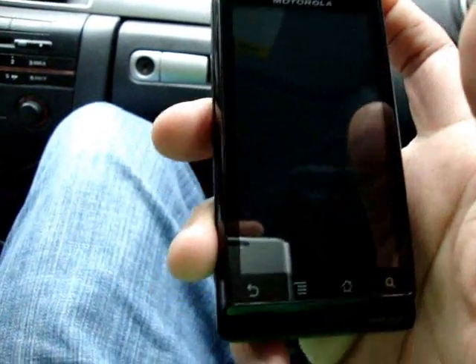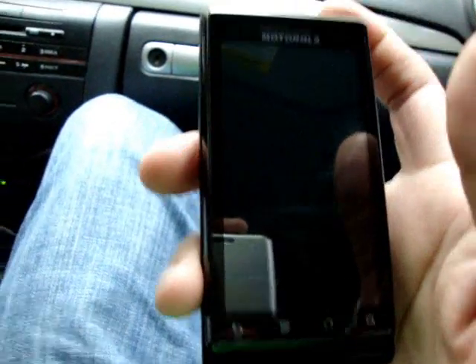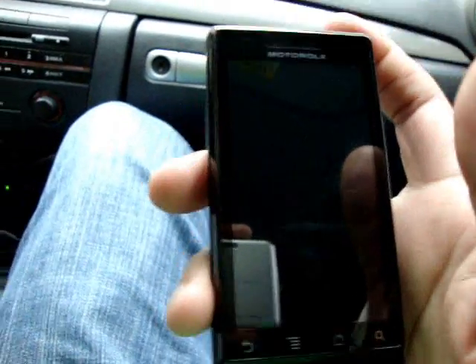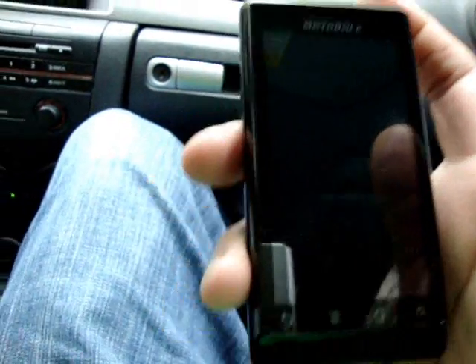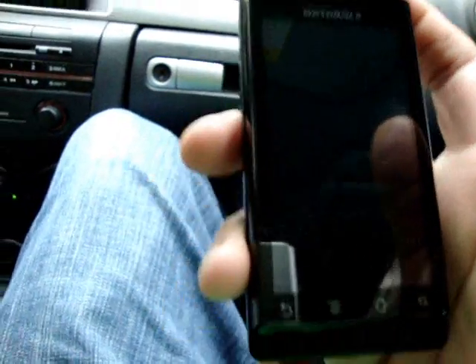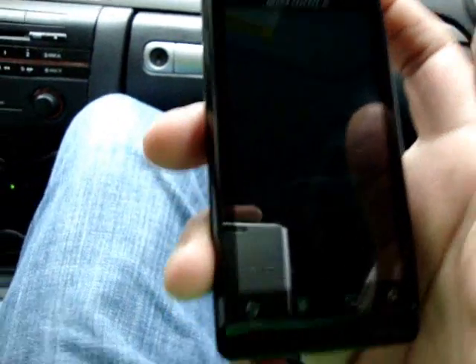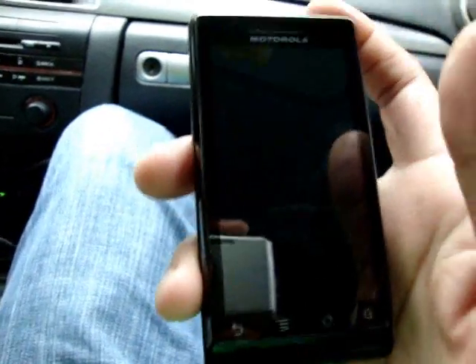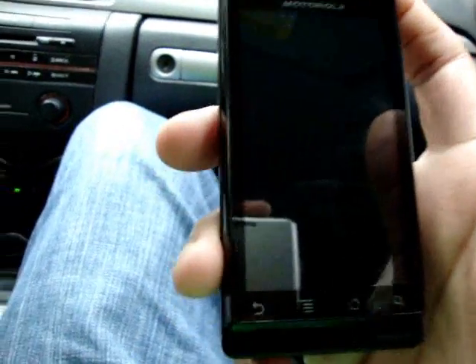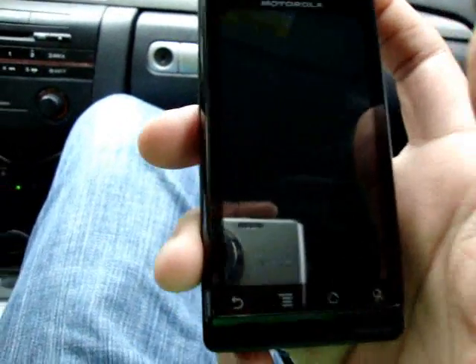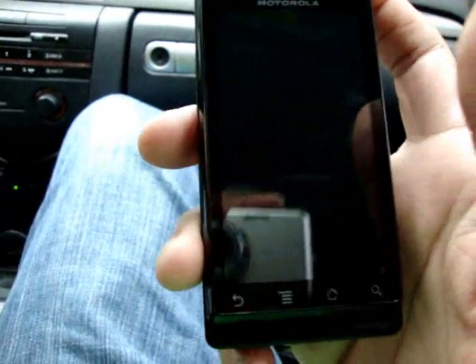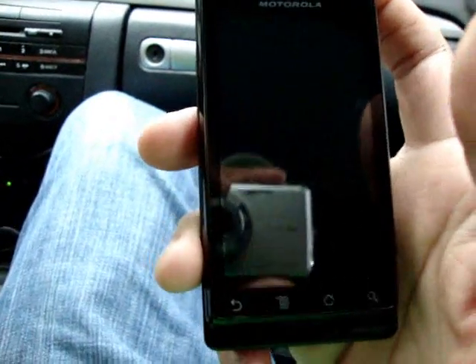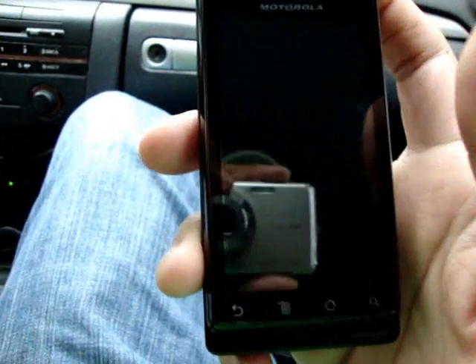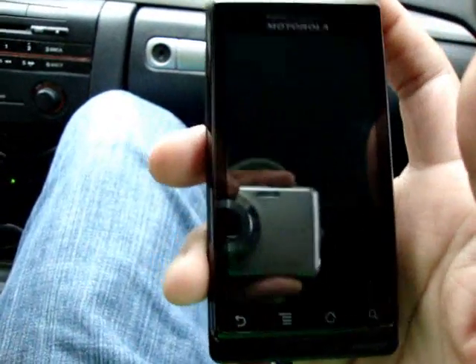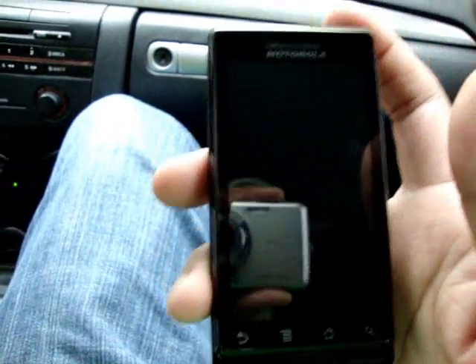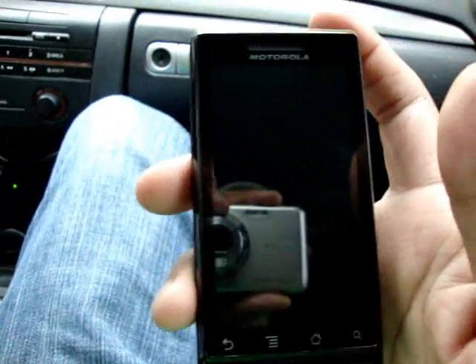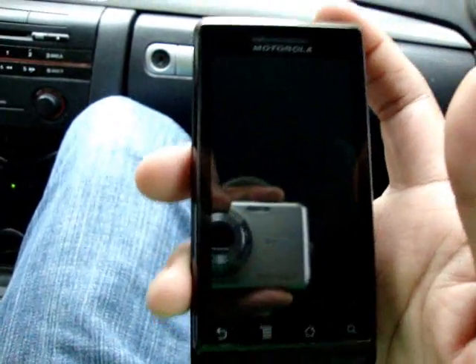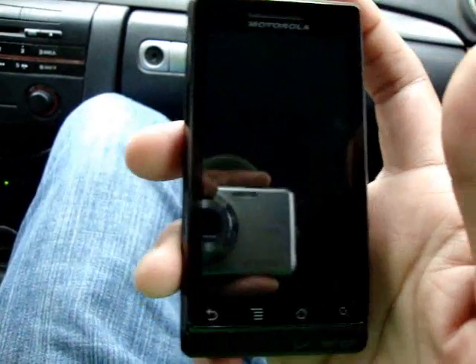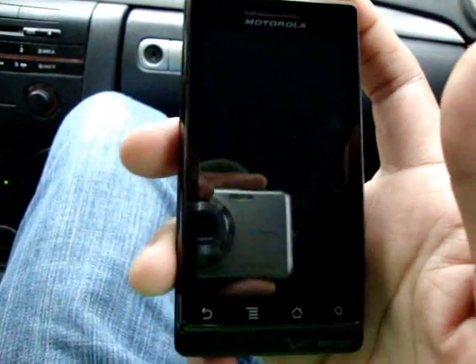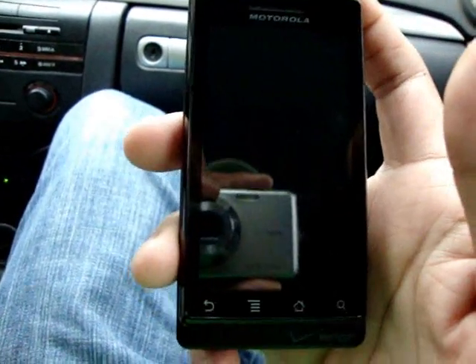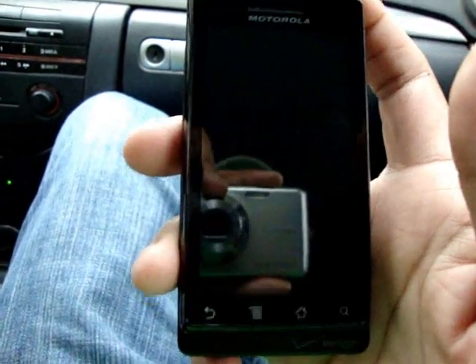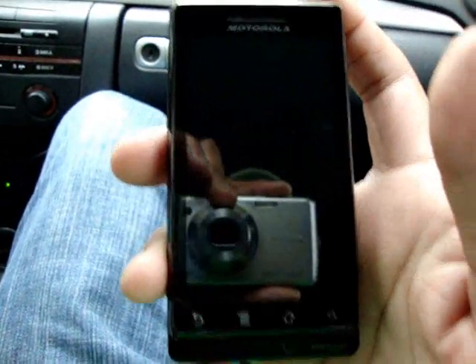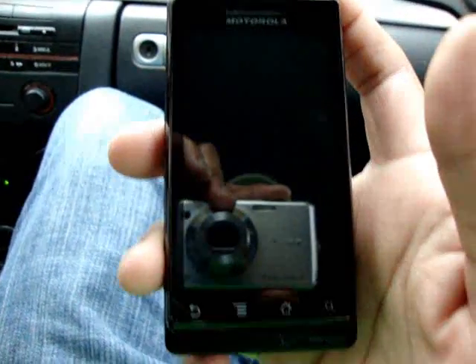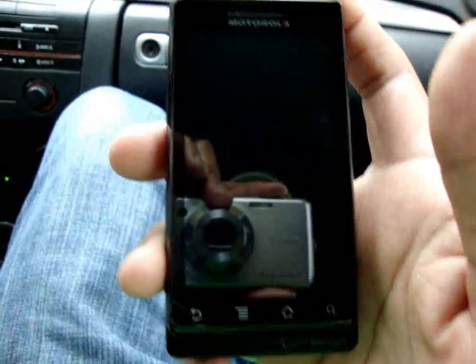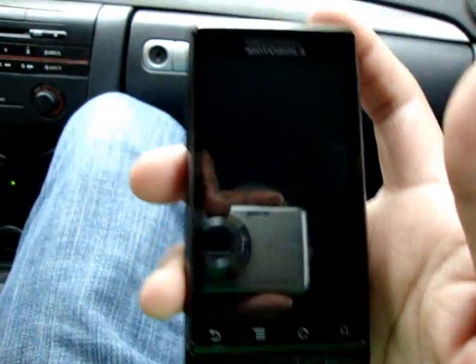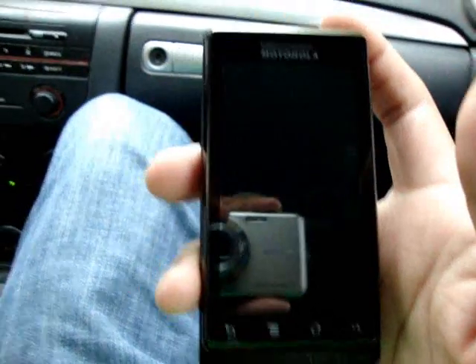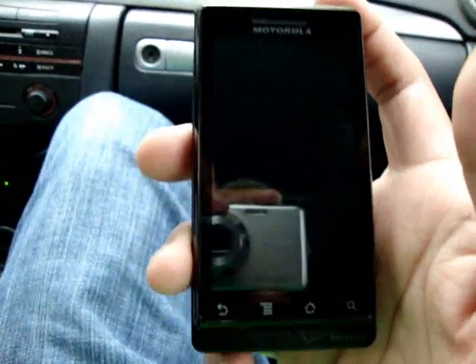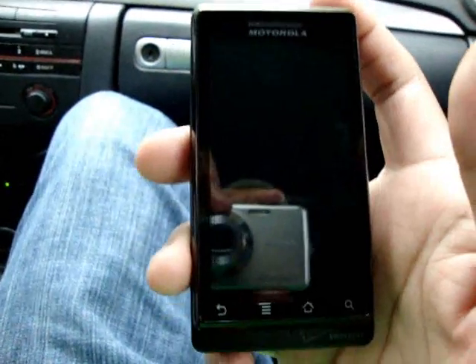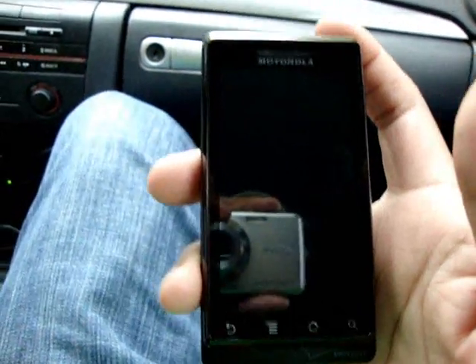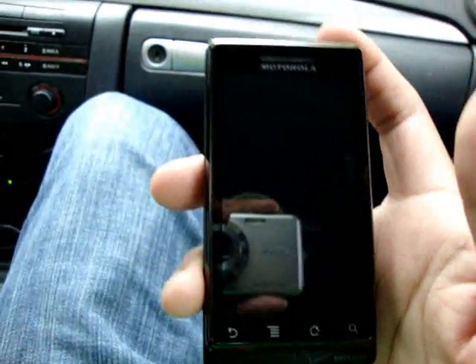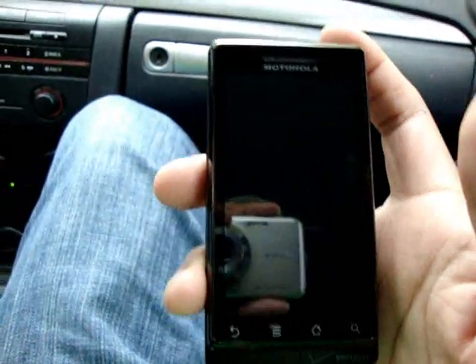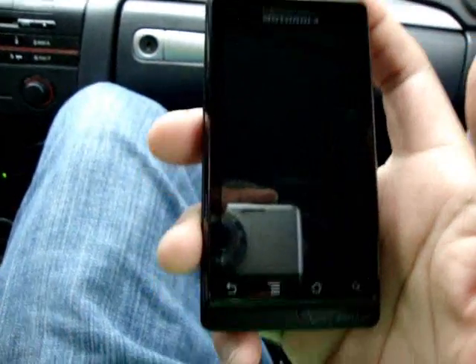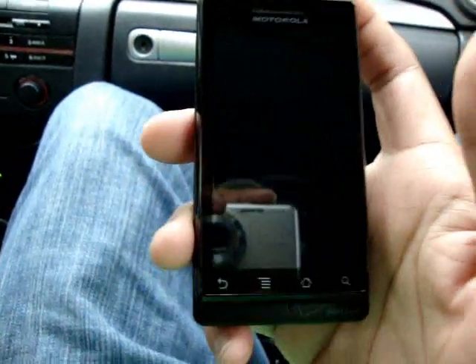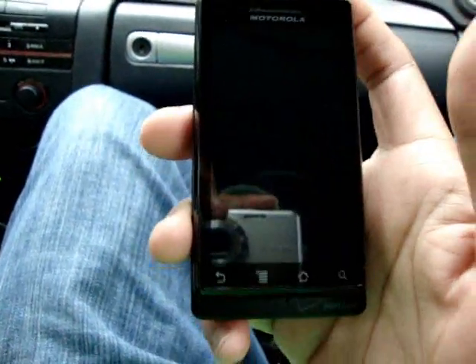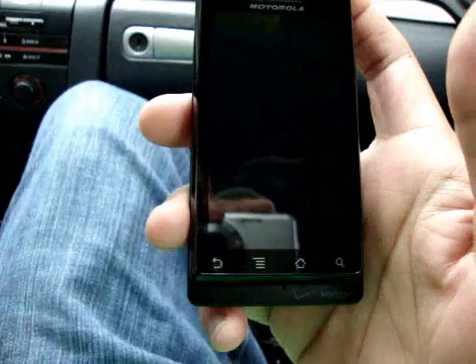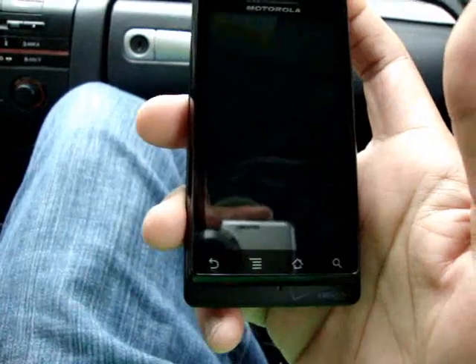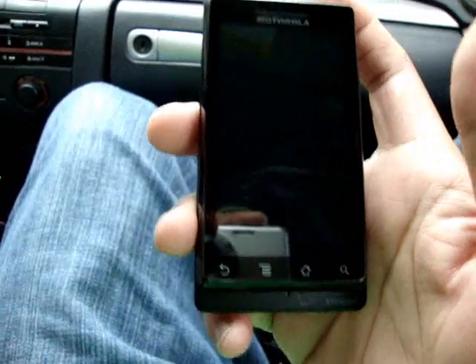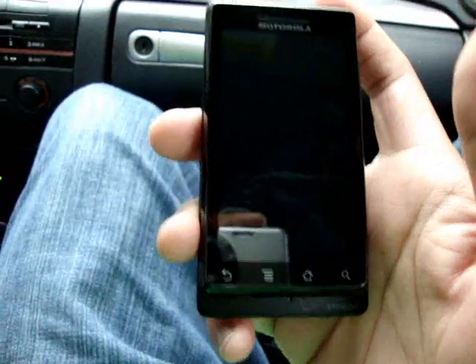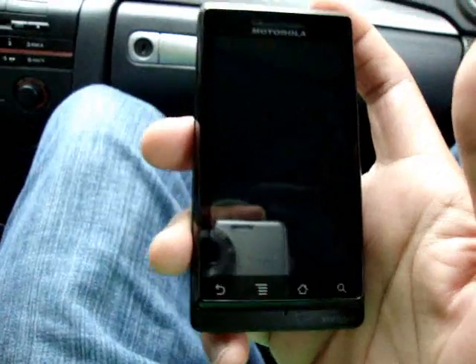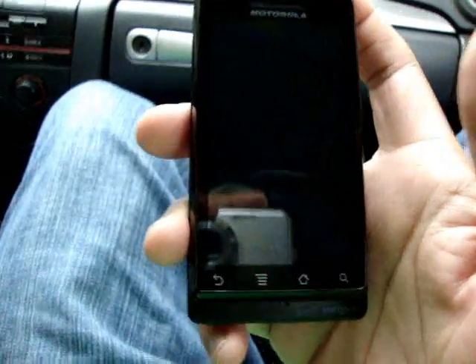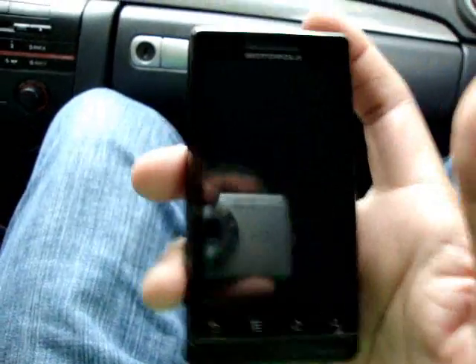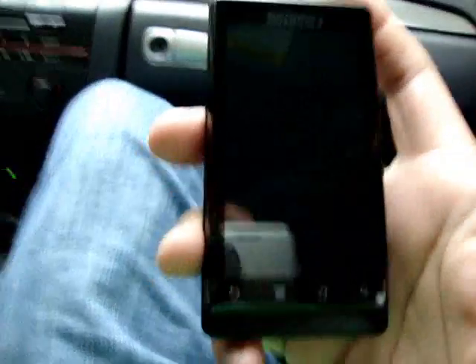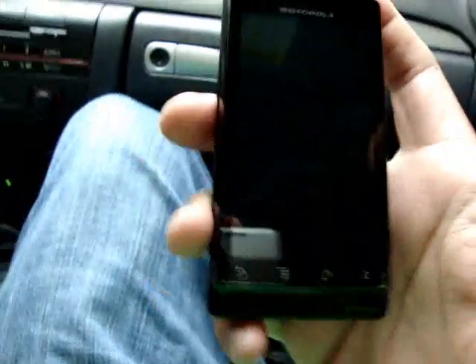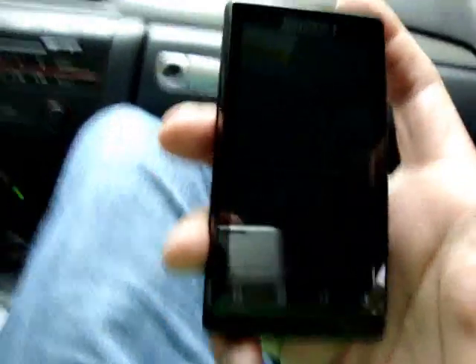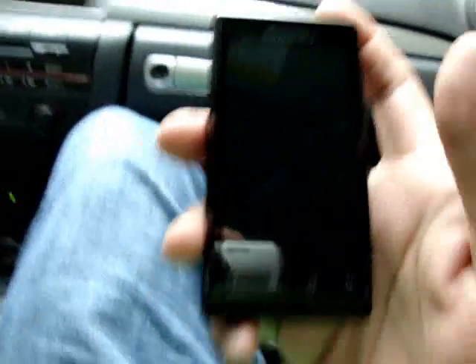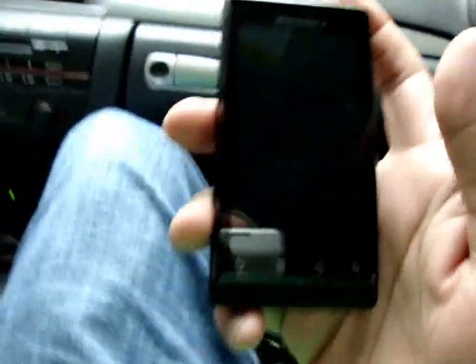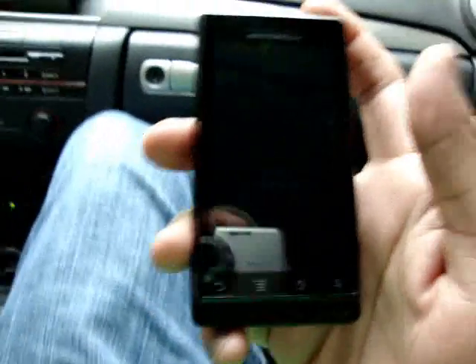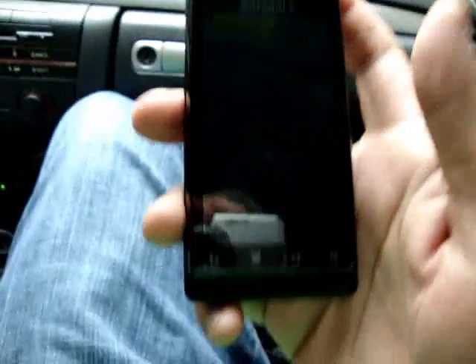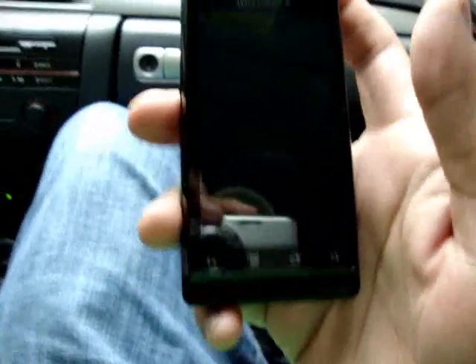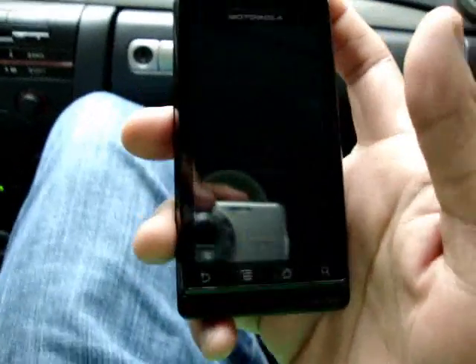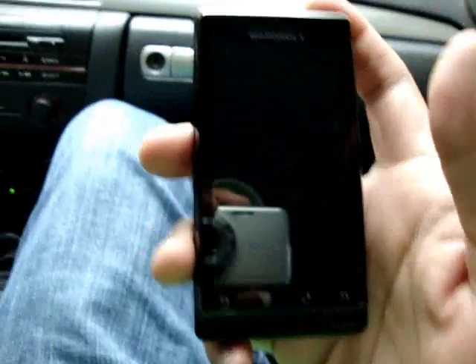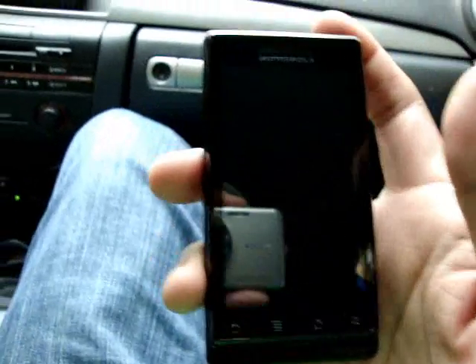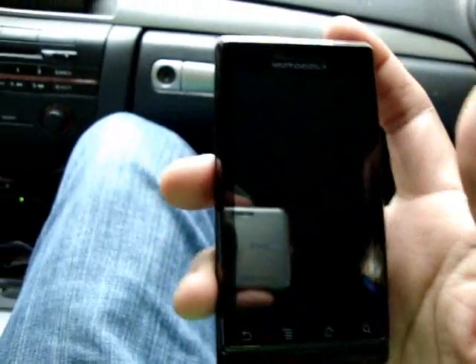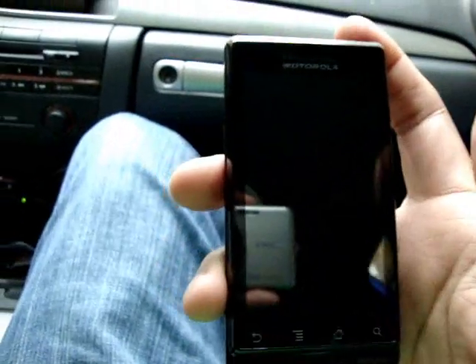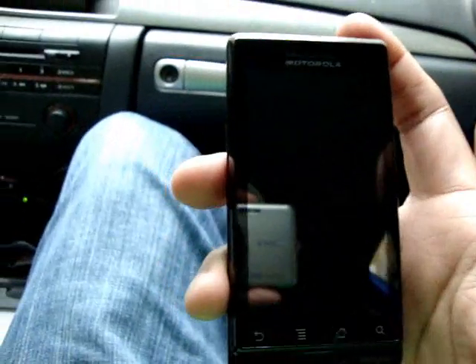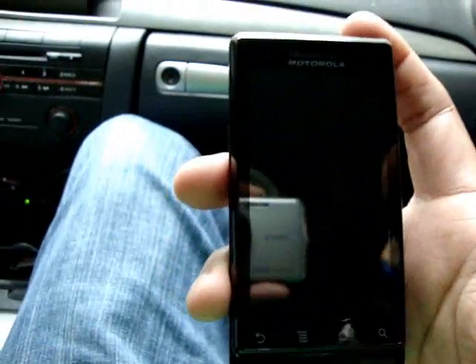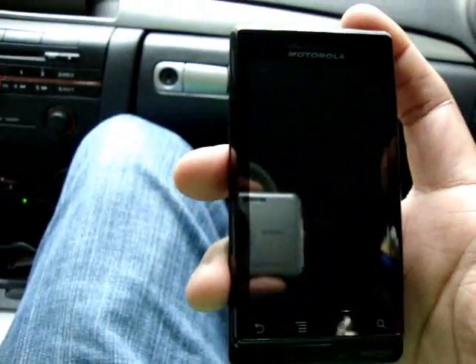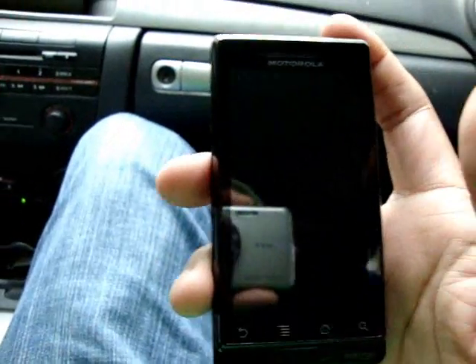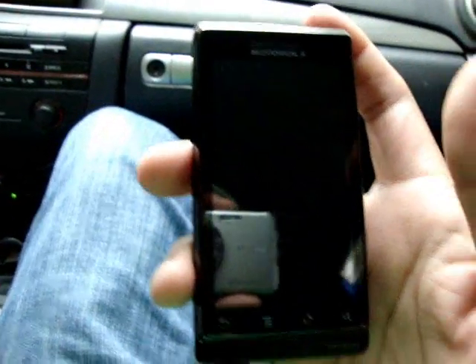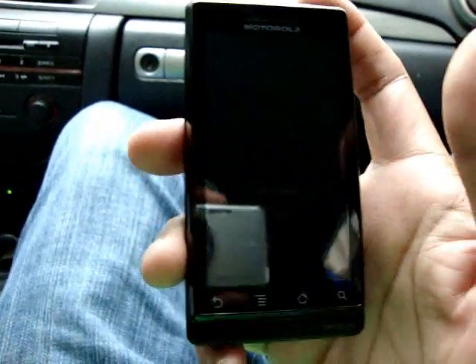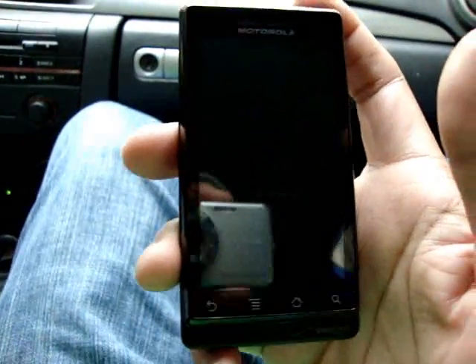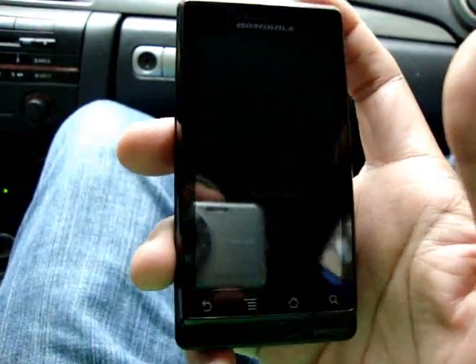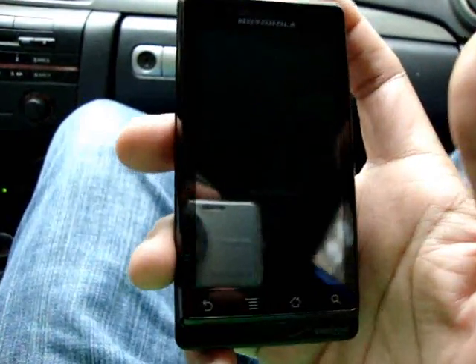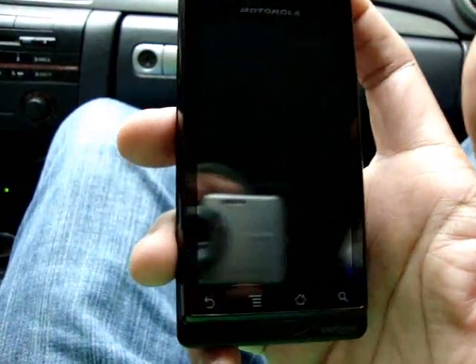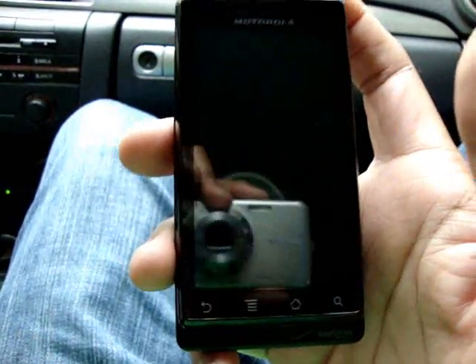Hey guys, Jason from LeakDroid.com here with the Motorola Droid, testing out Google Maps navigation.